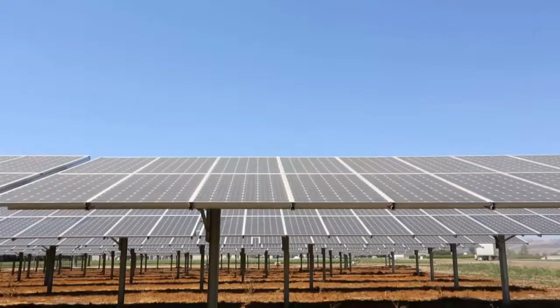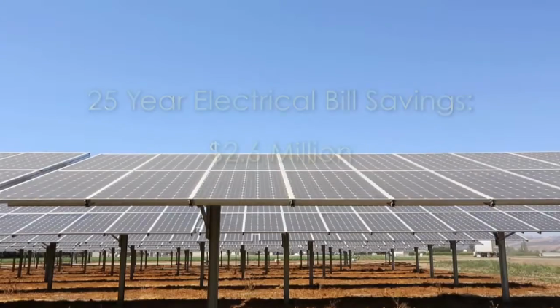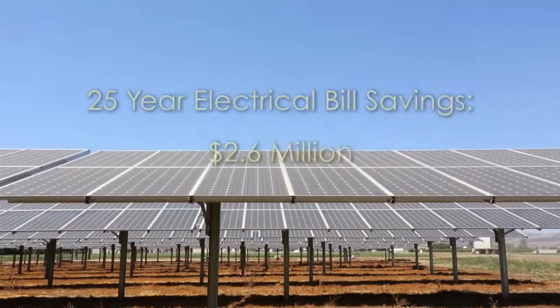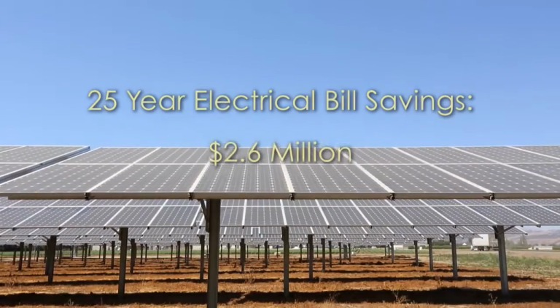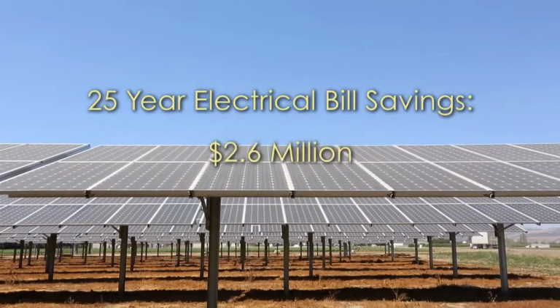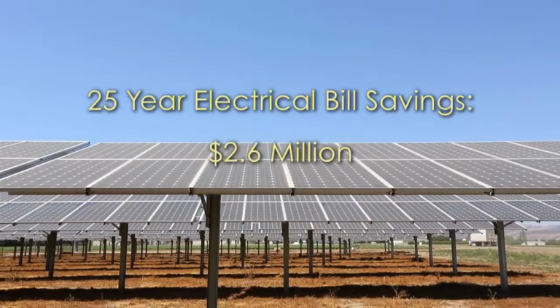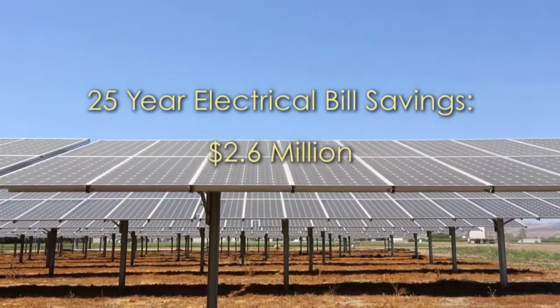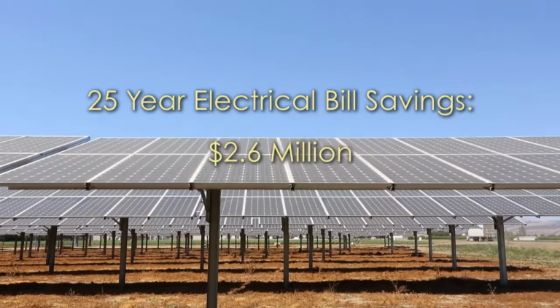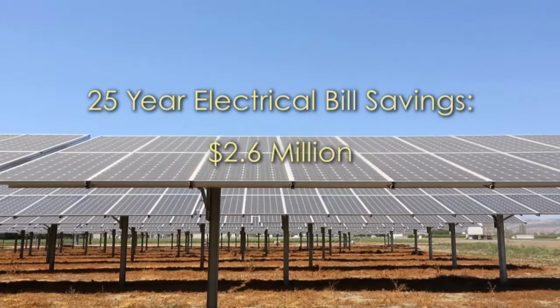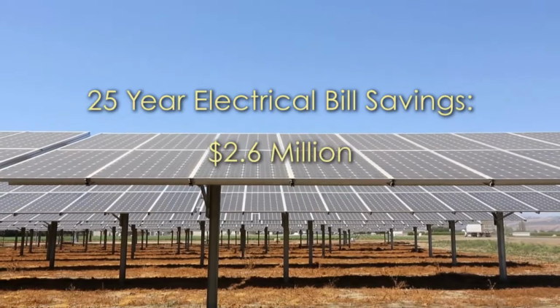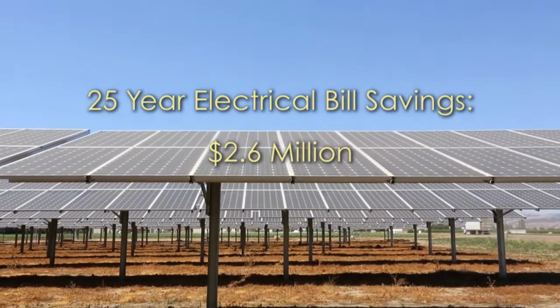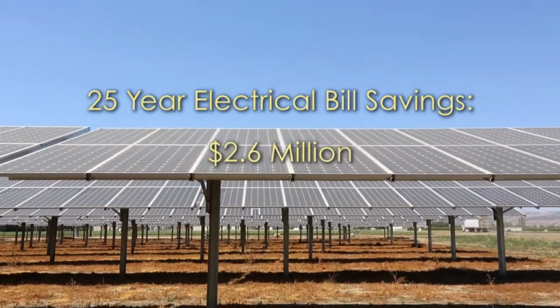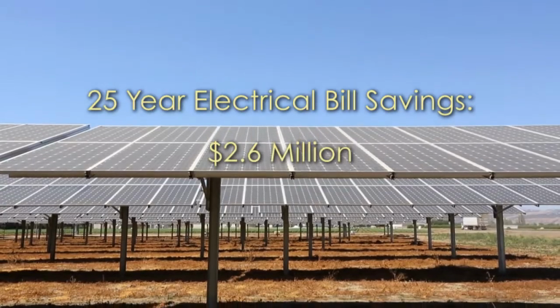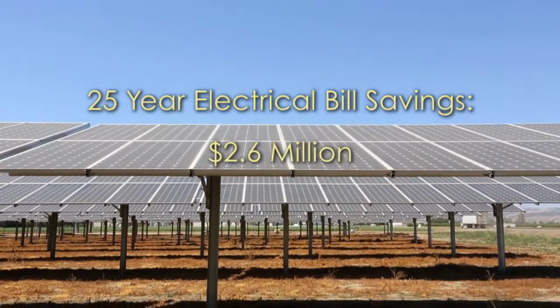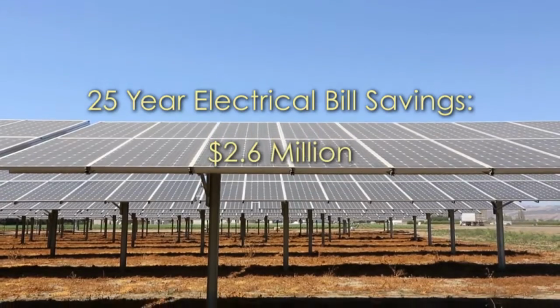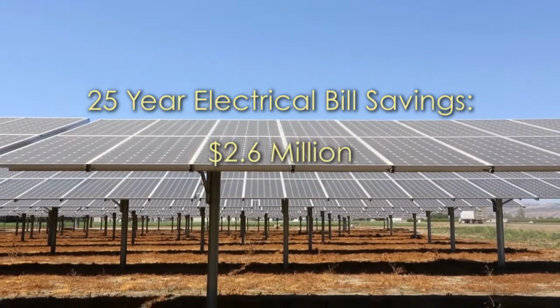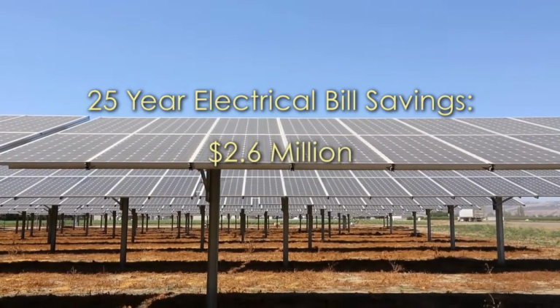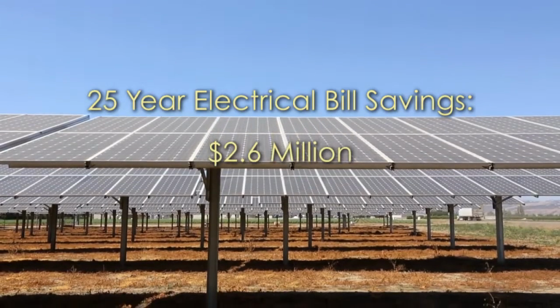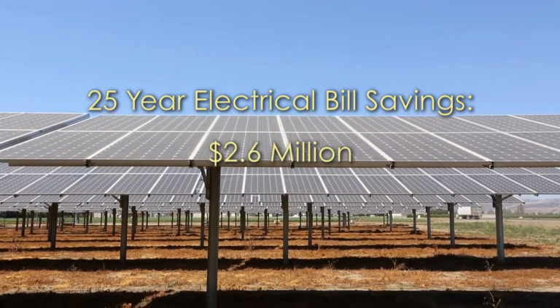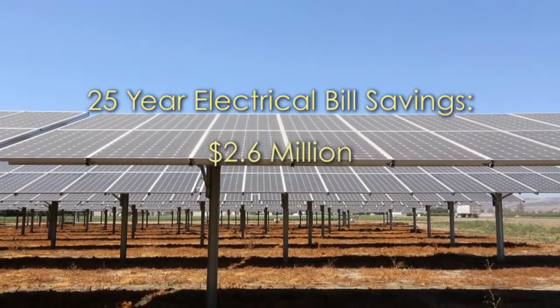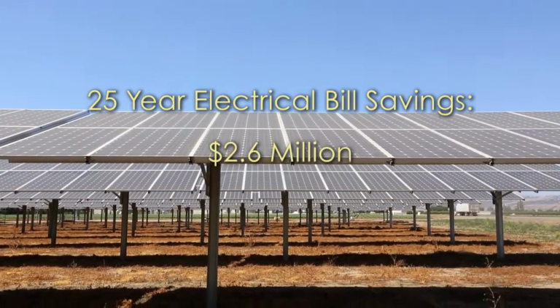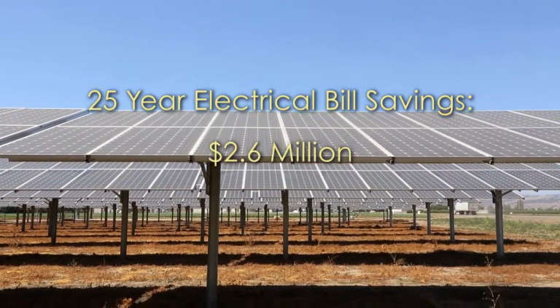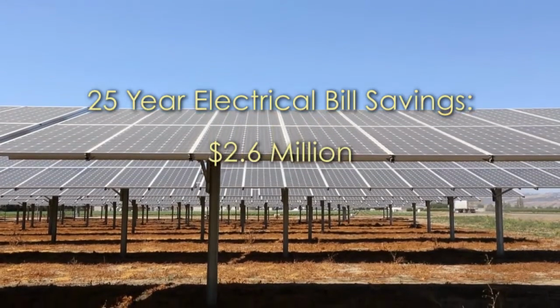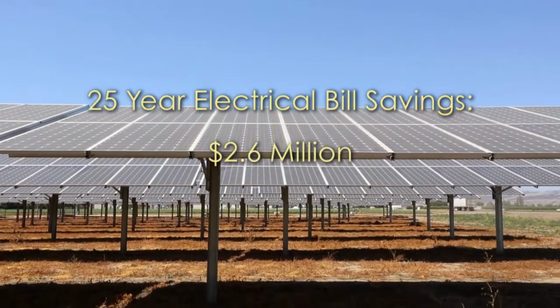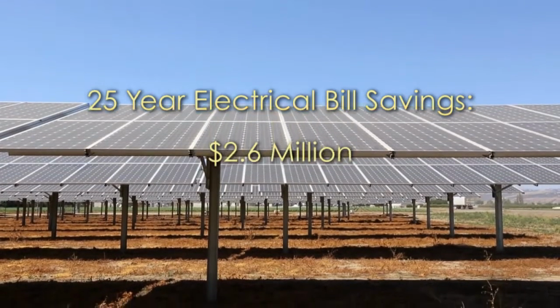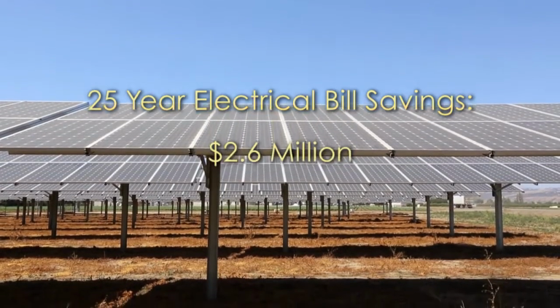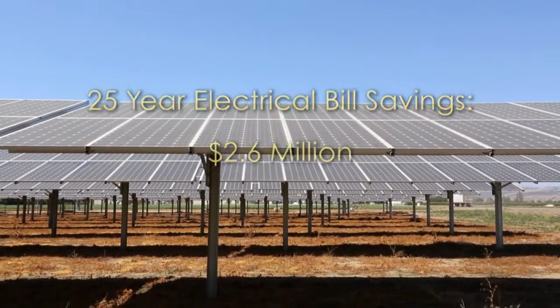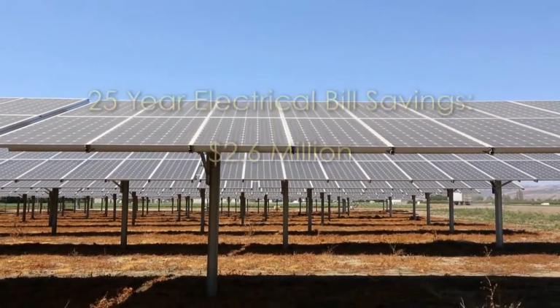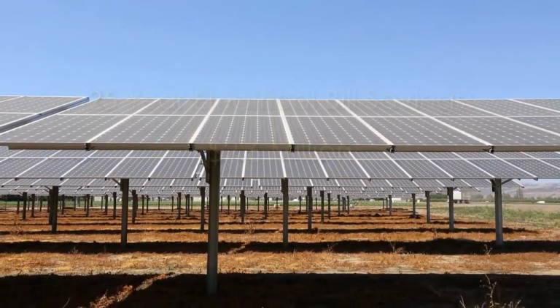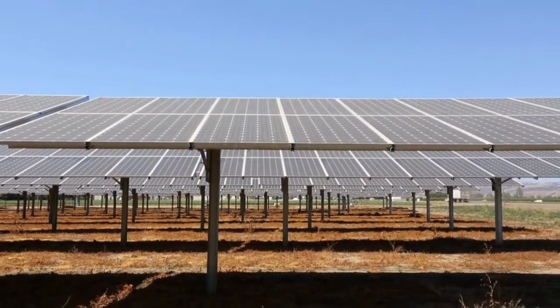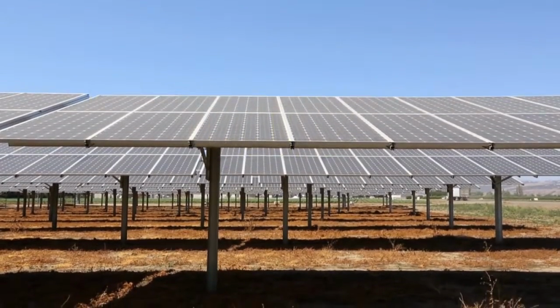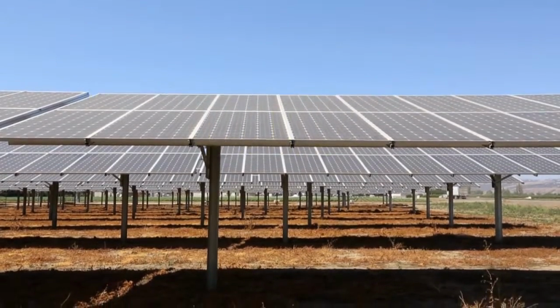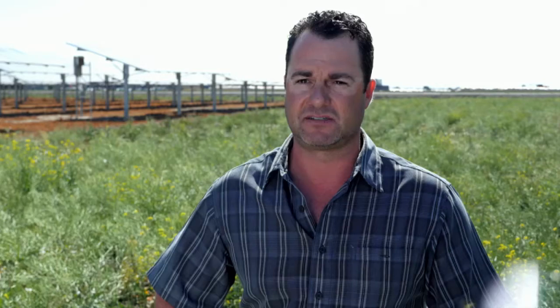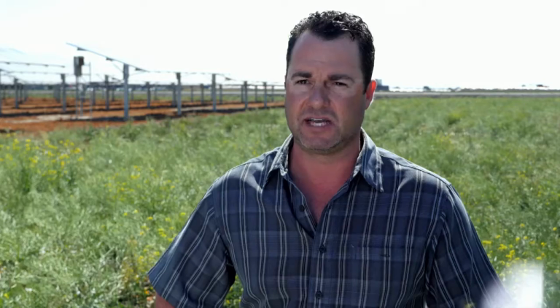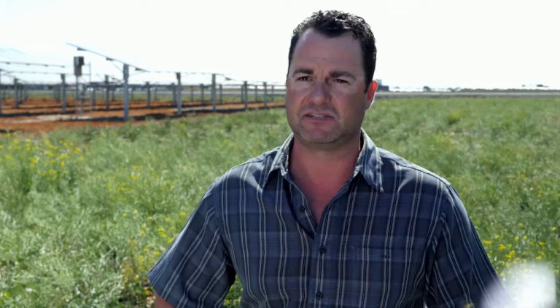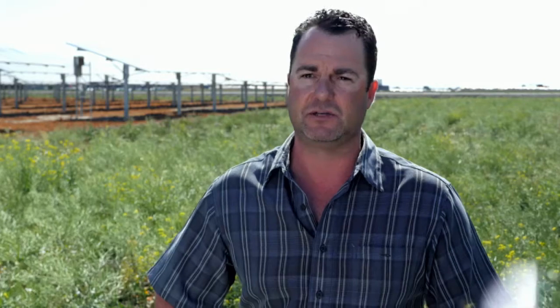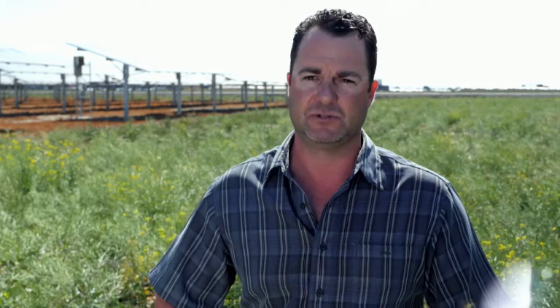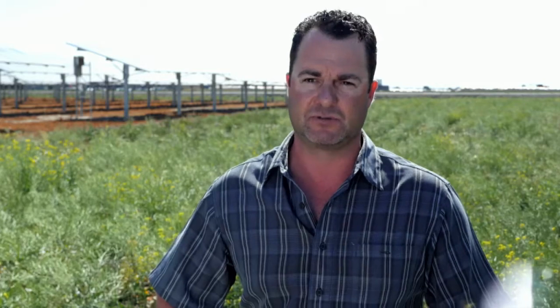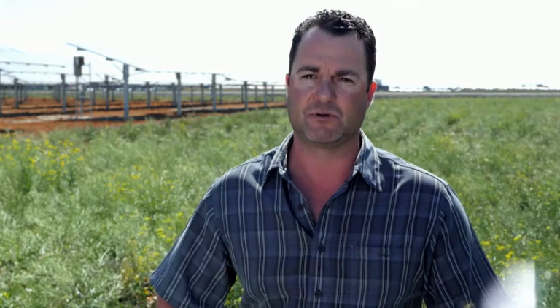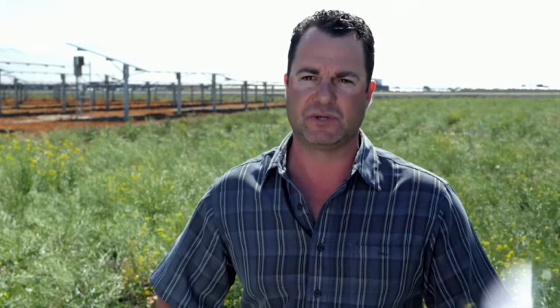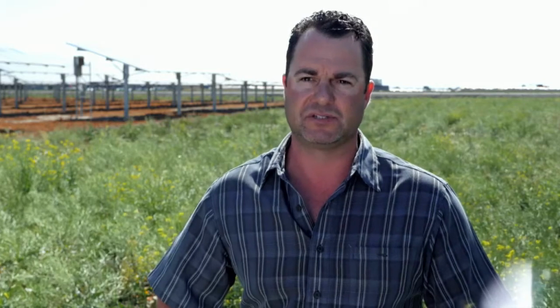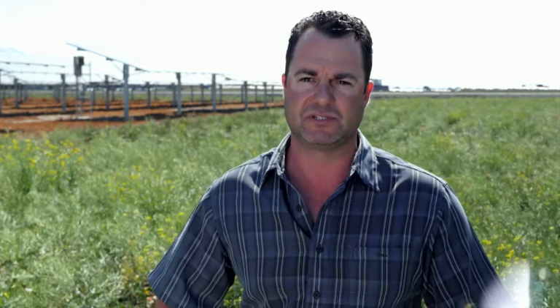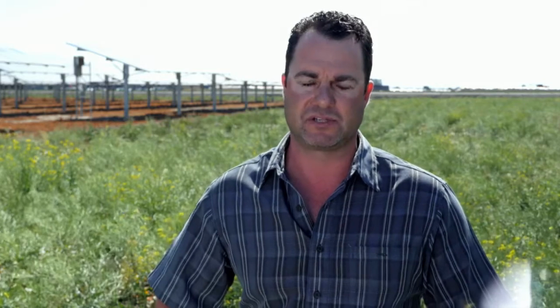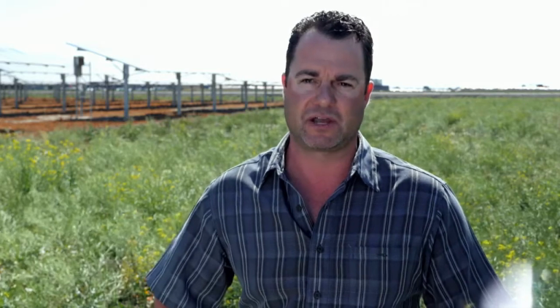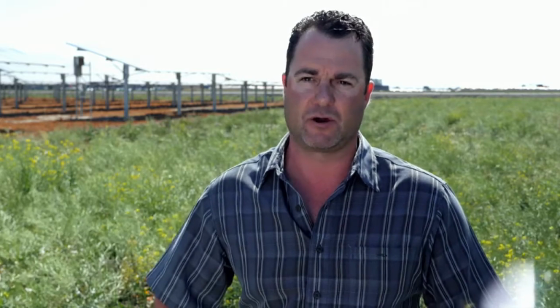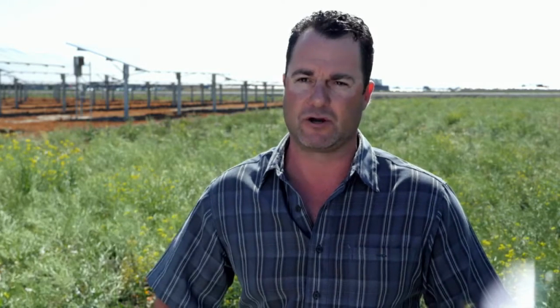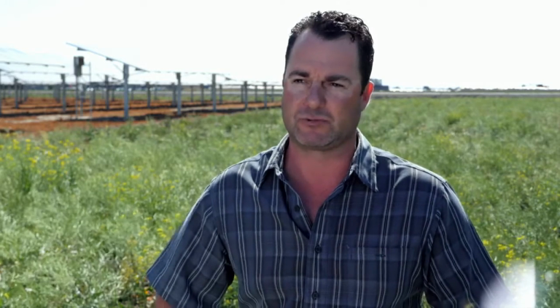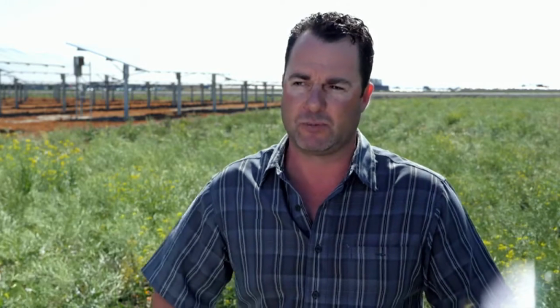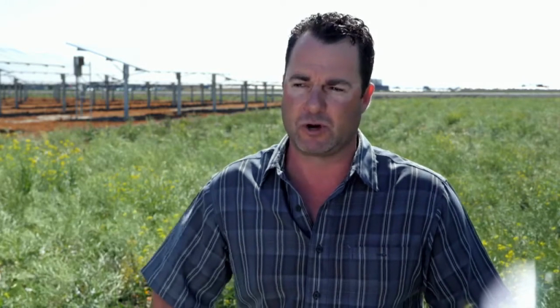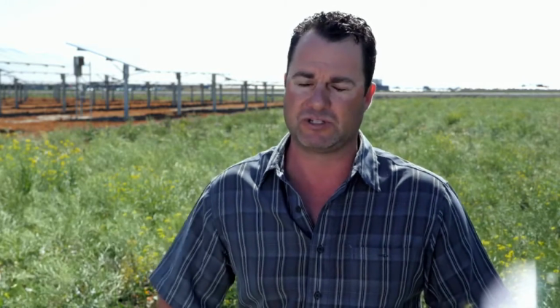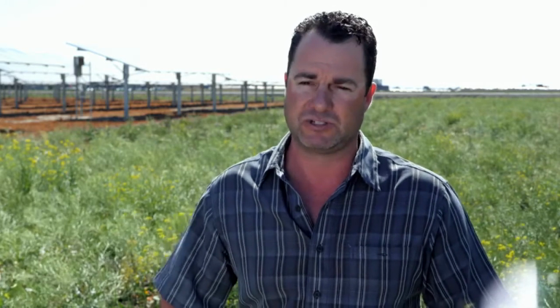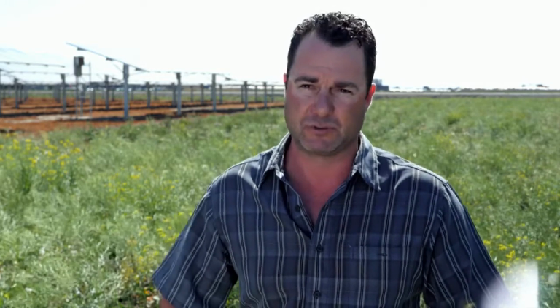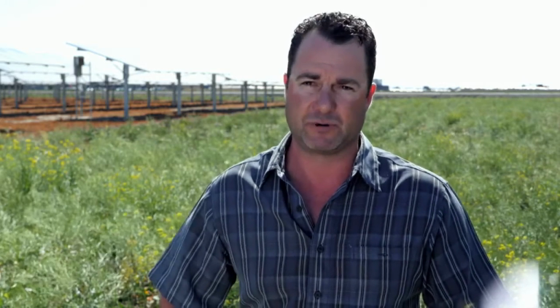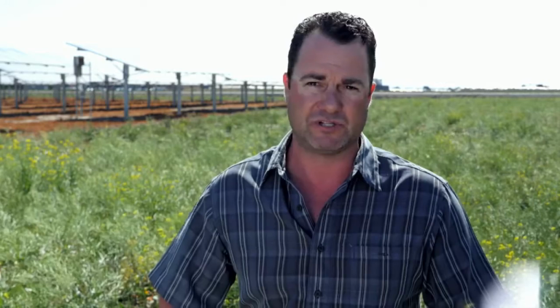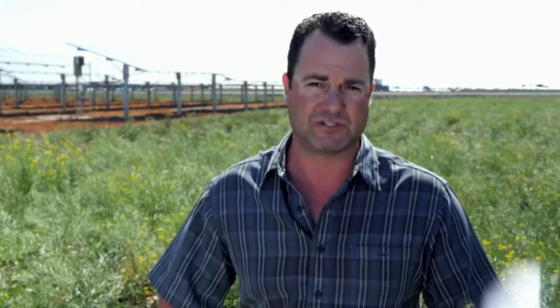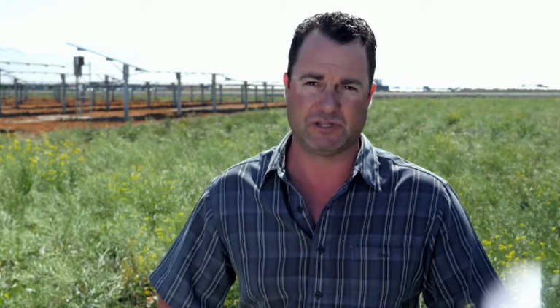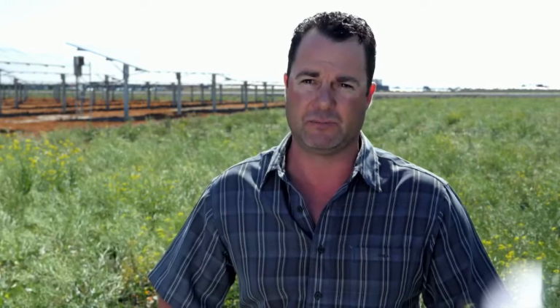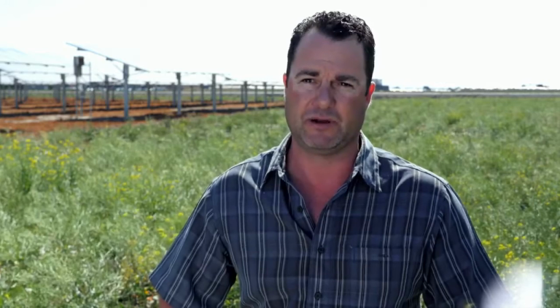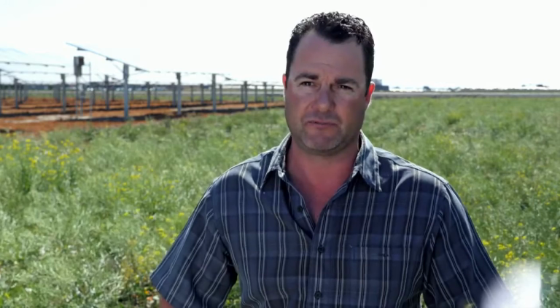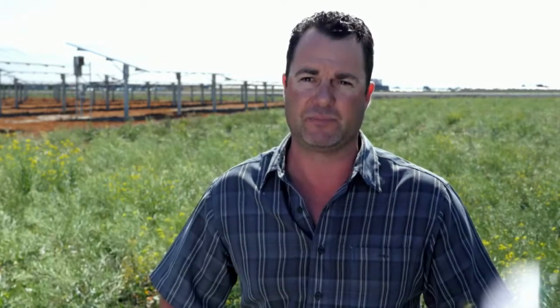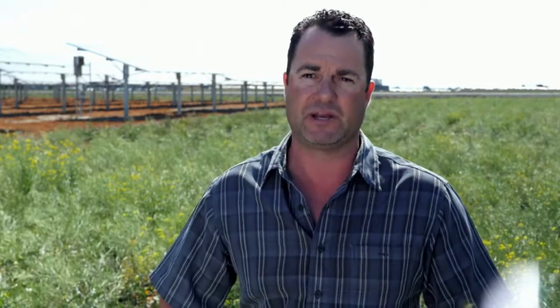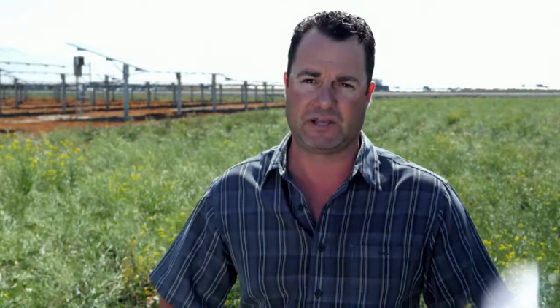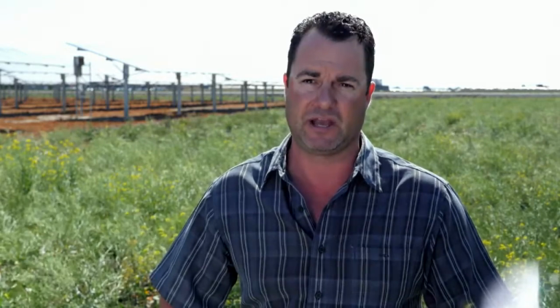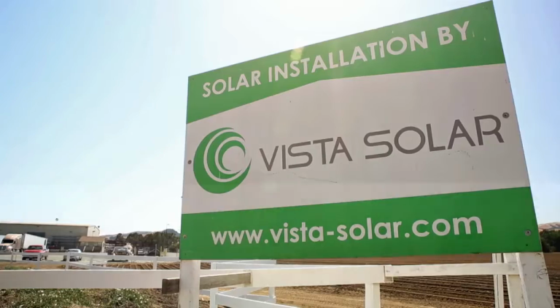Just in the first year alone here, we saved about $115,000. That's huge for a business like ours where margins are pretty slim and every penny counts.